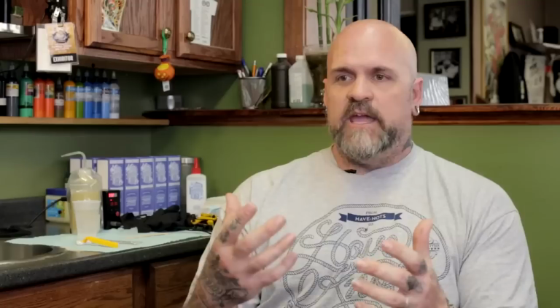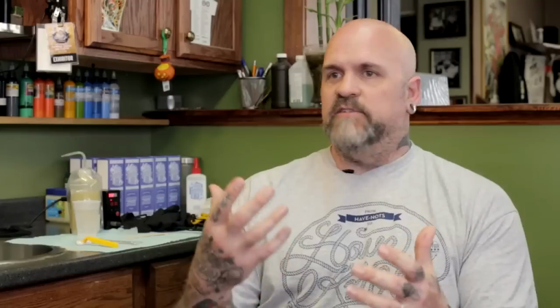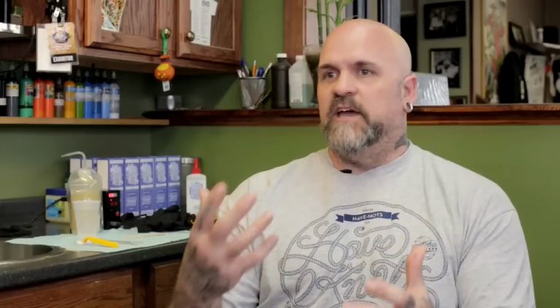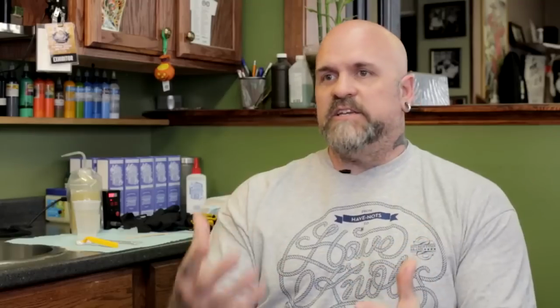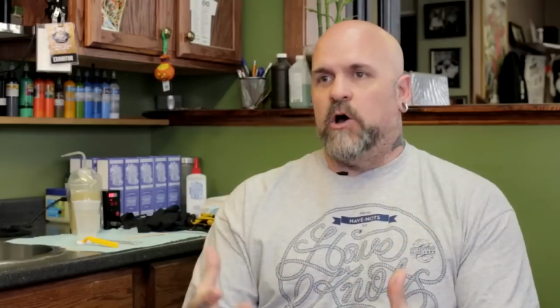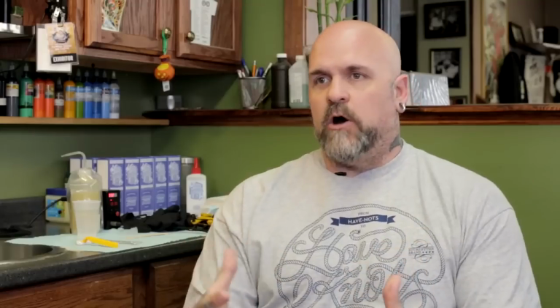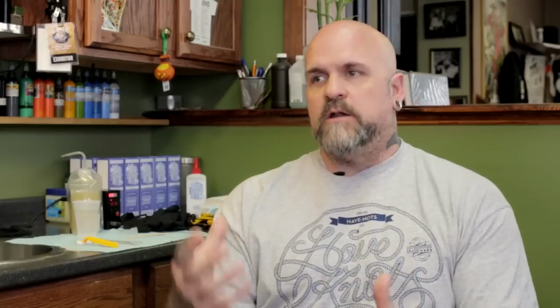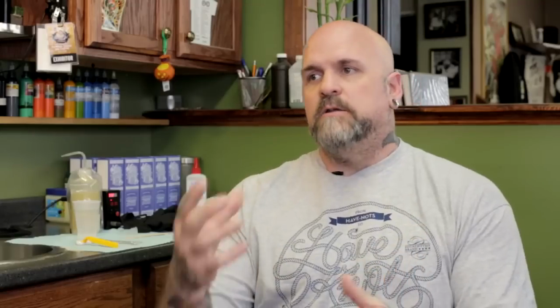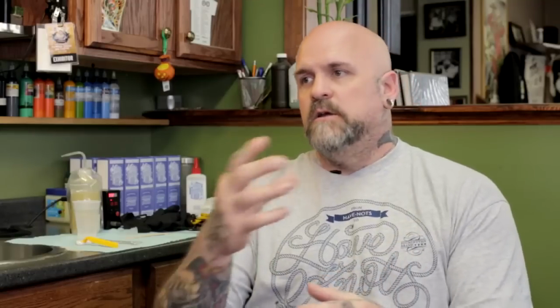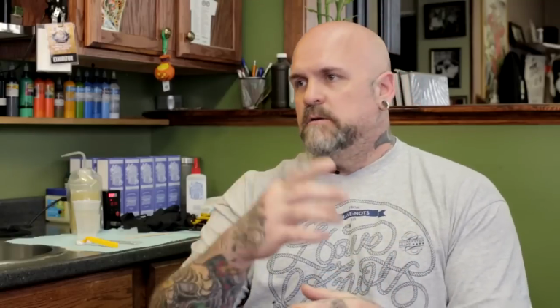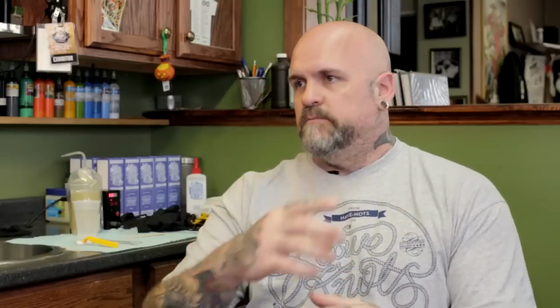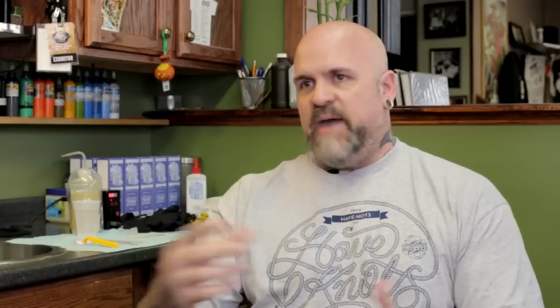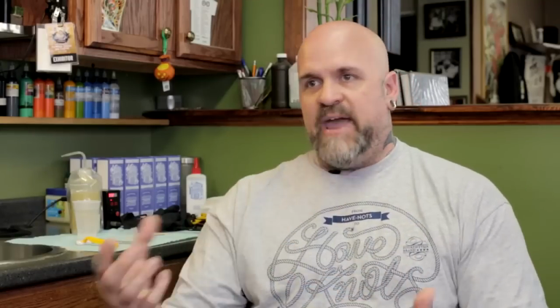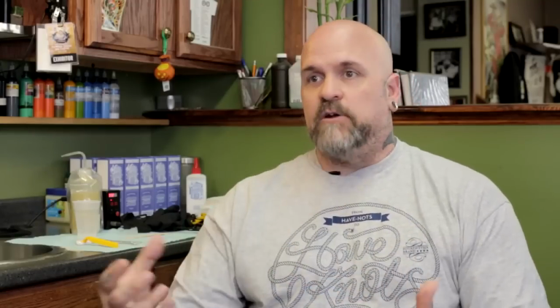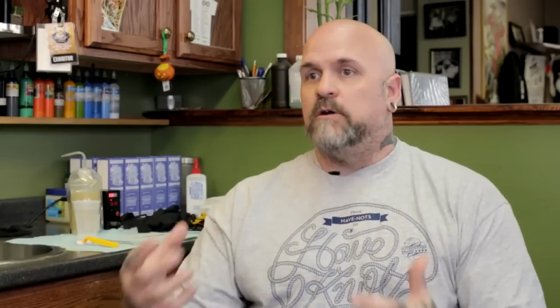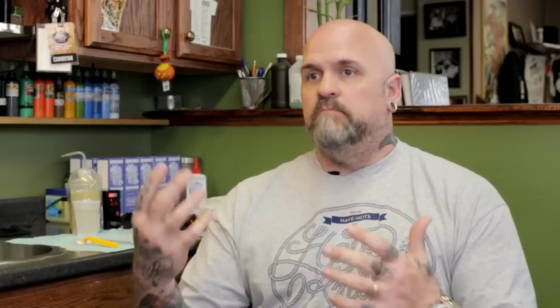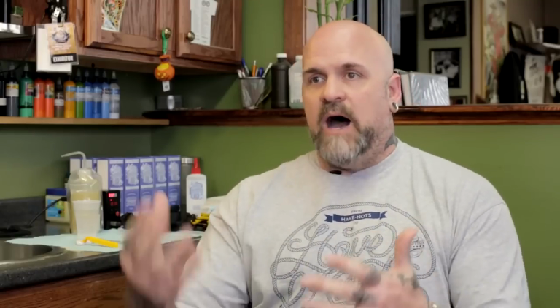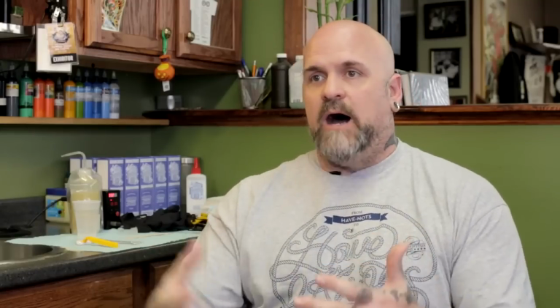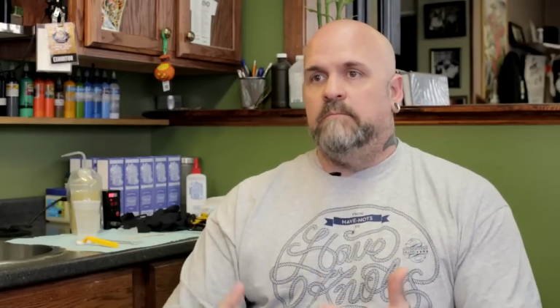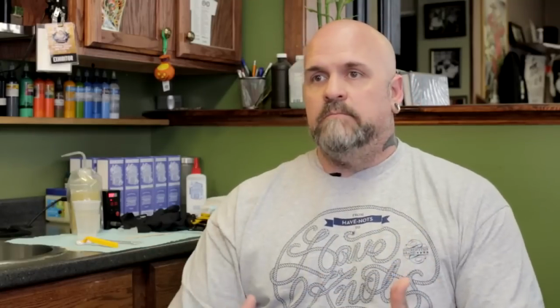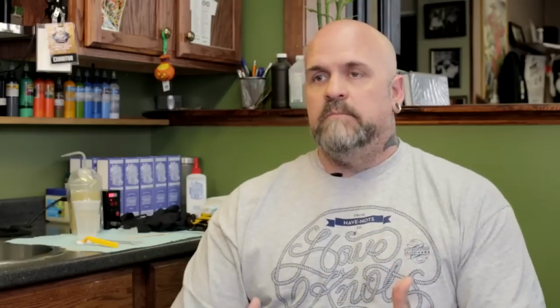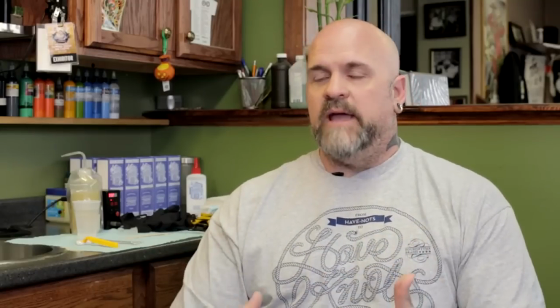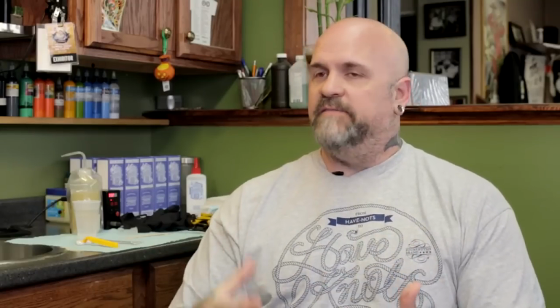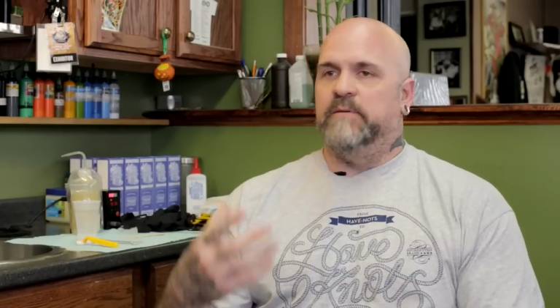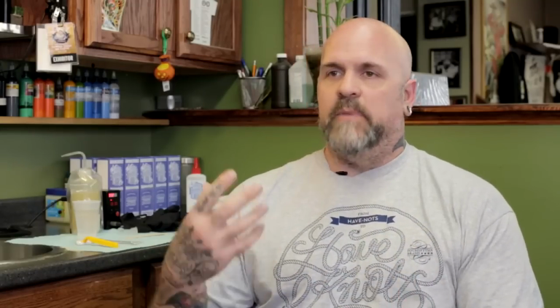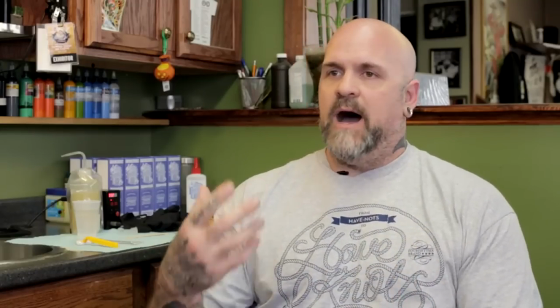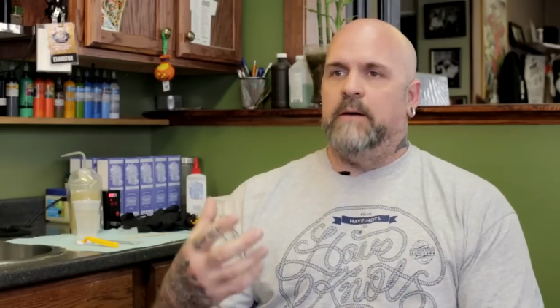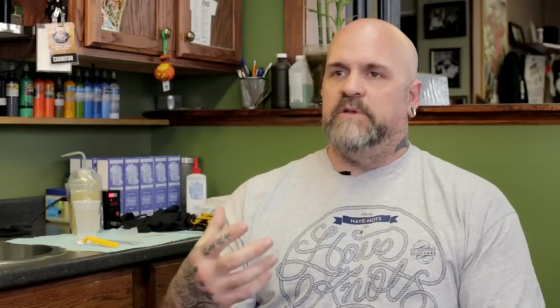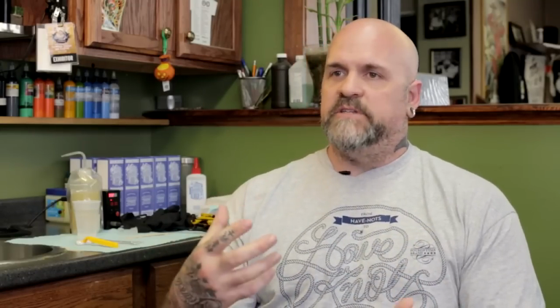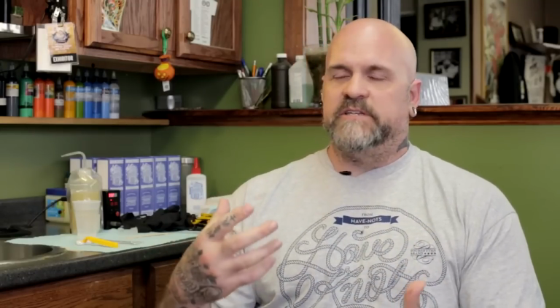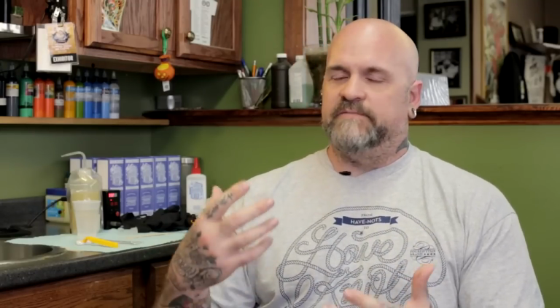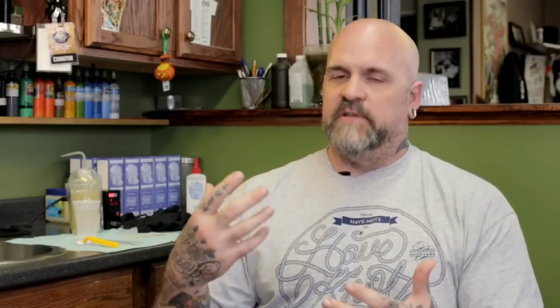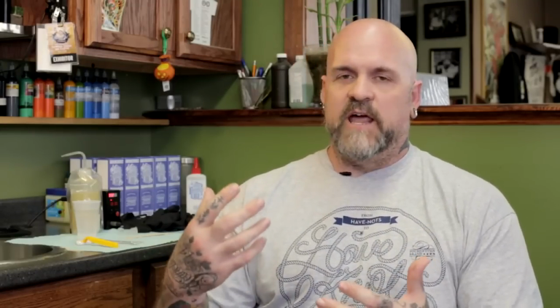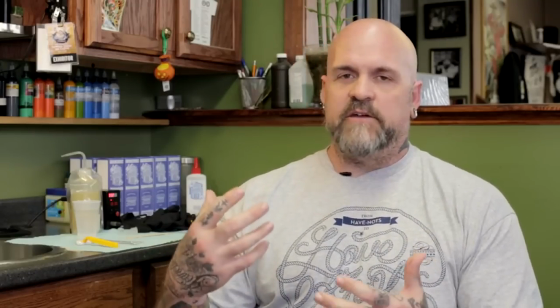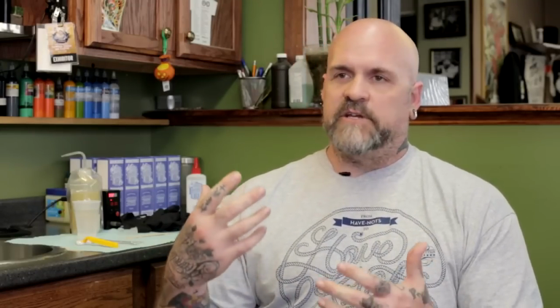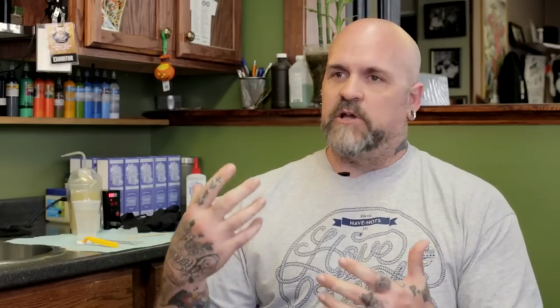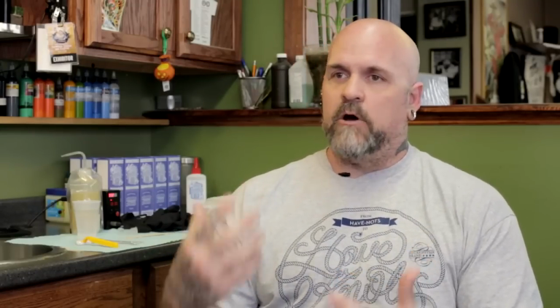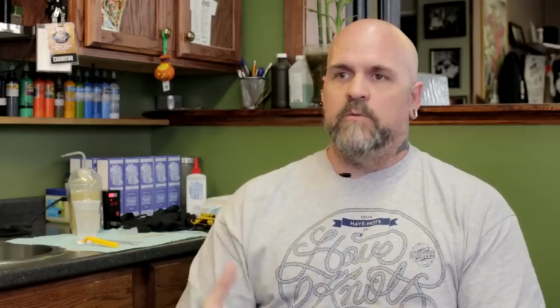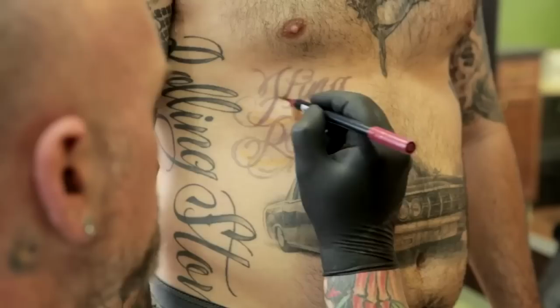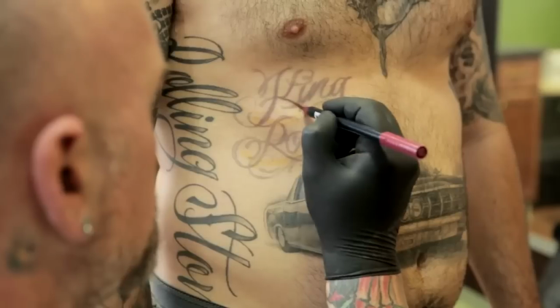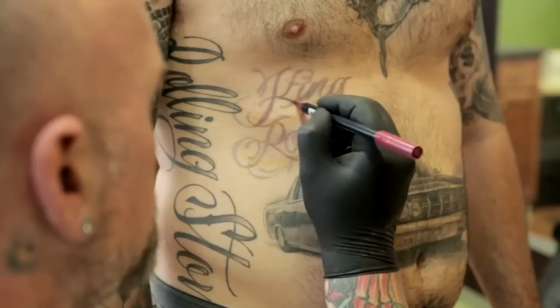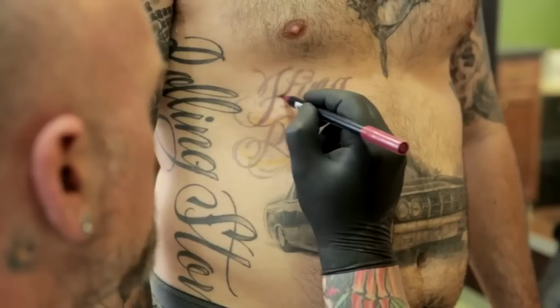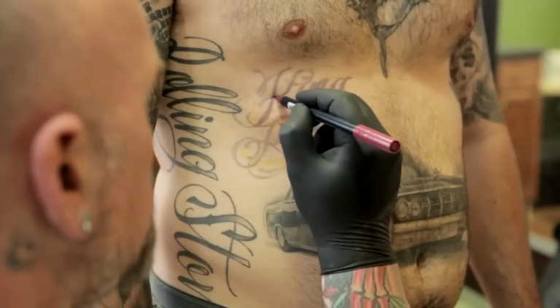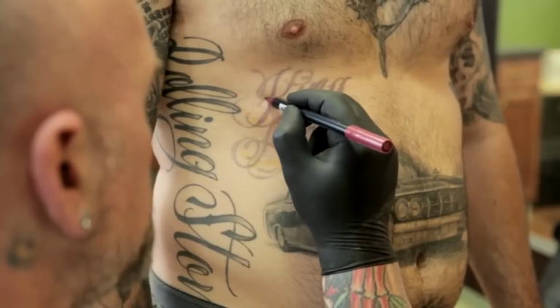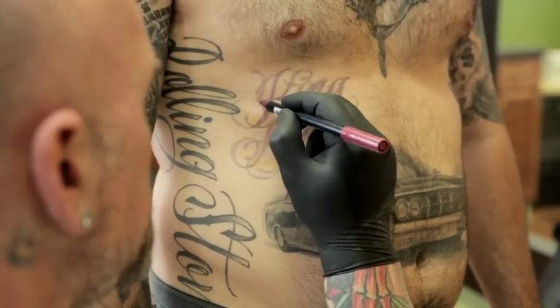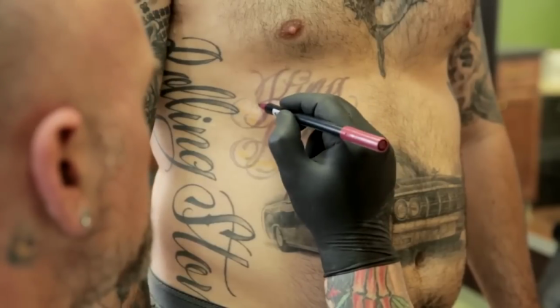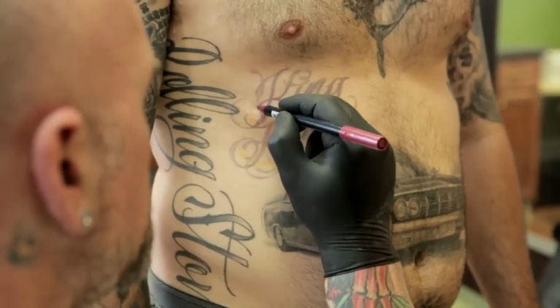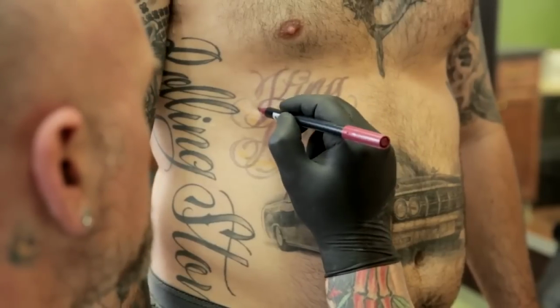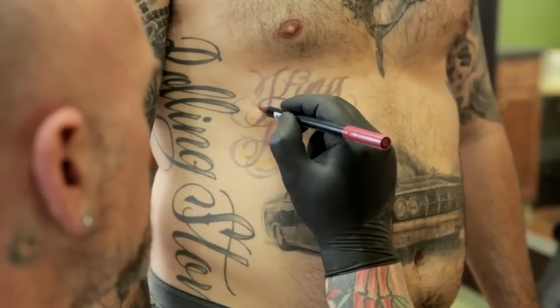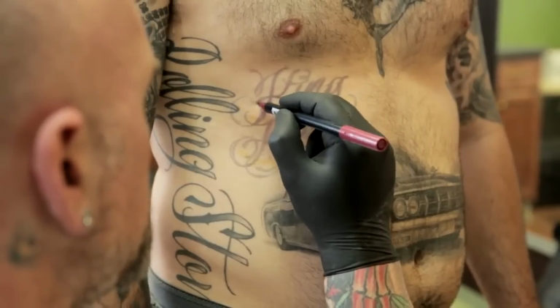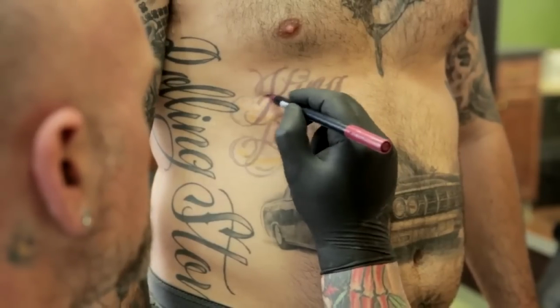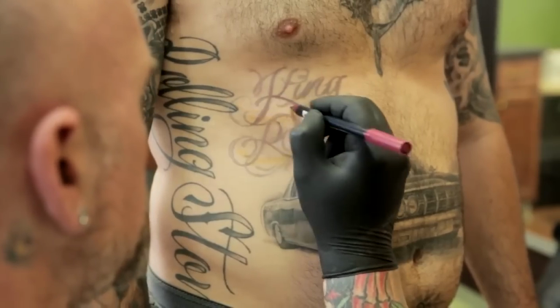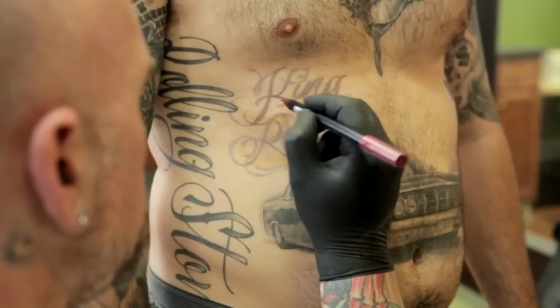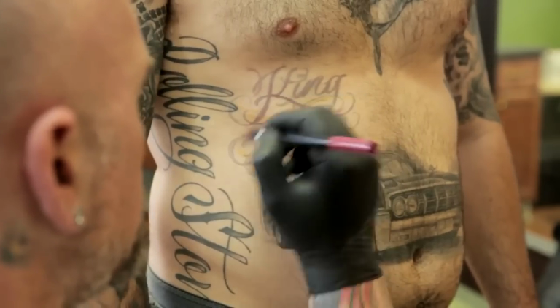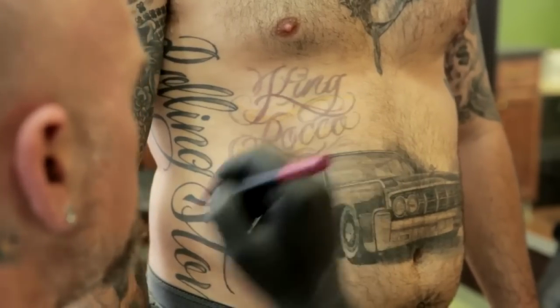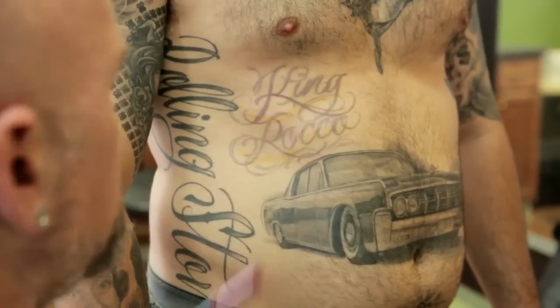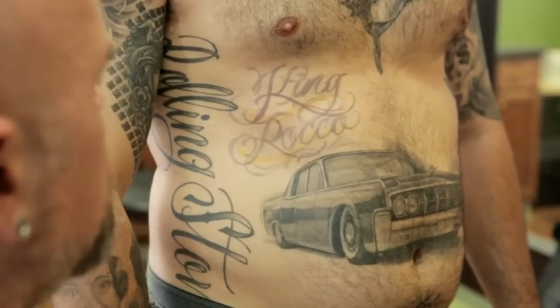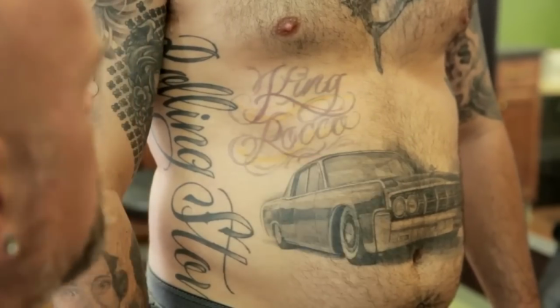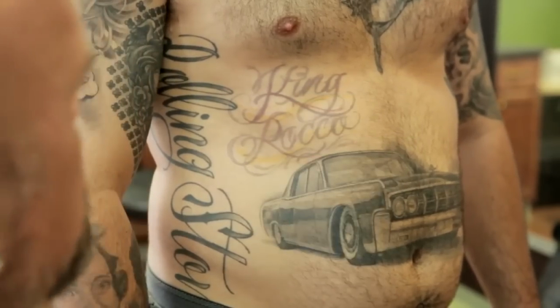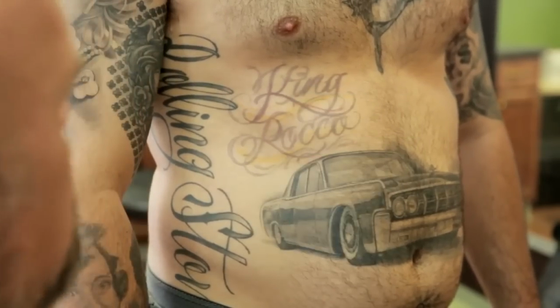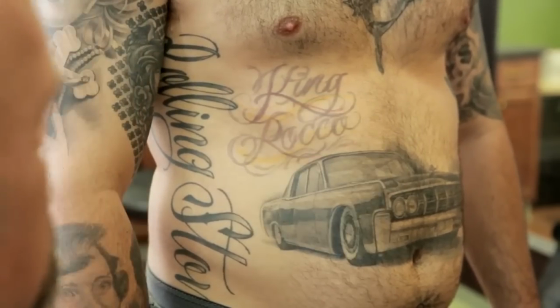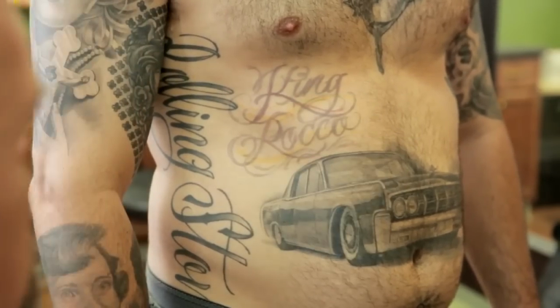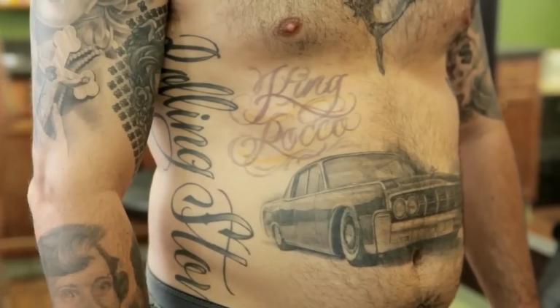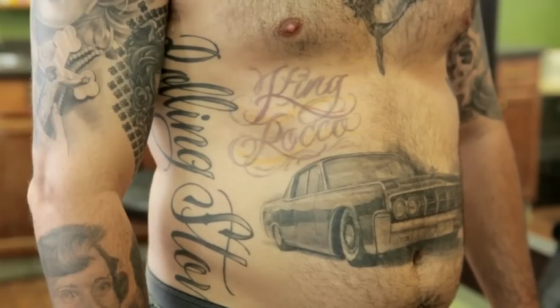You have a nice heart, banner, mom — and if the lettering is horrible, that can ruin a really great tattoo.